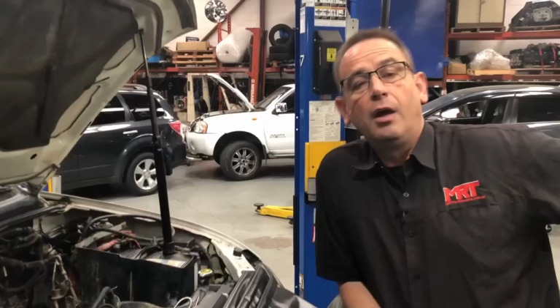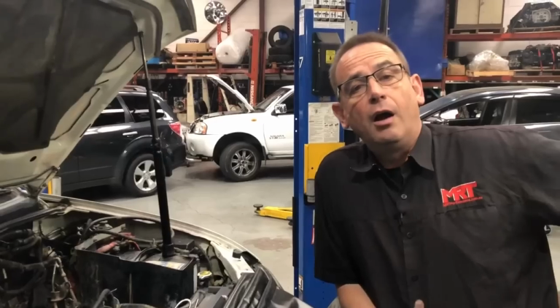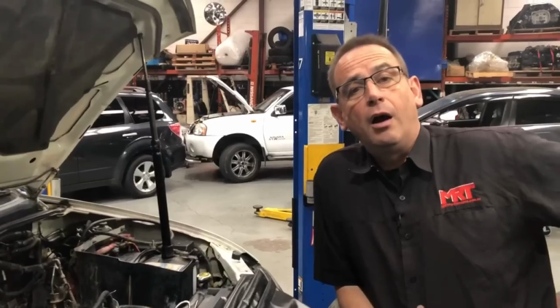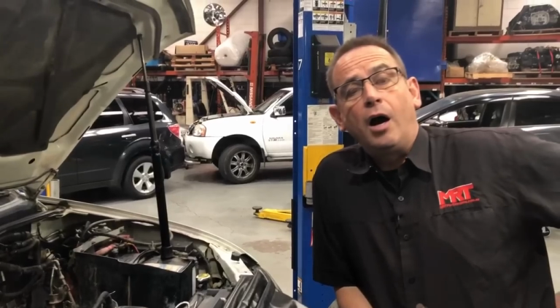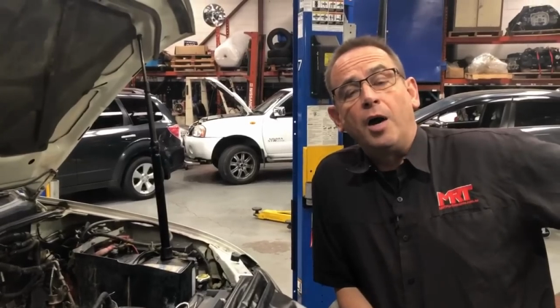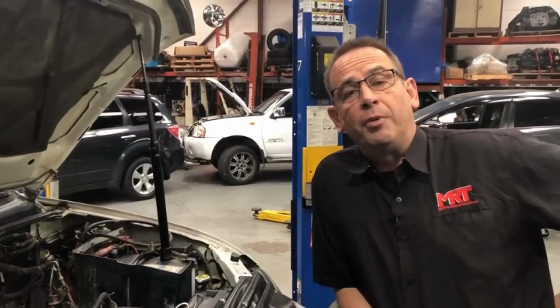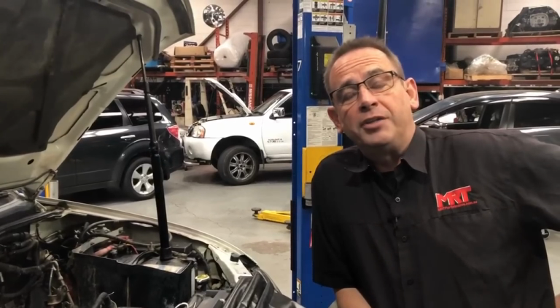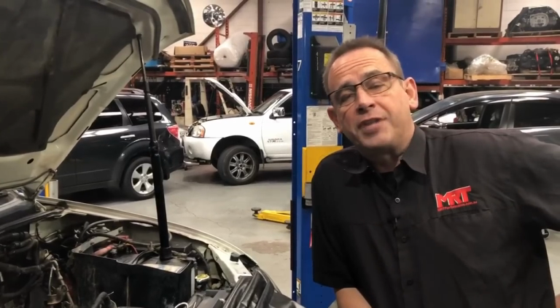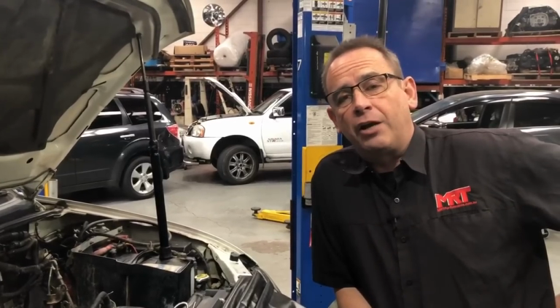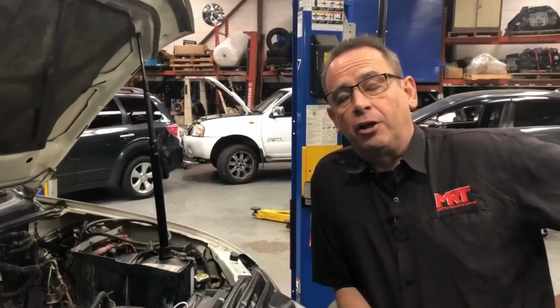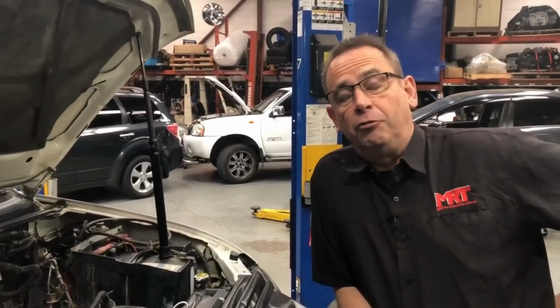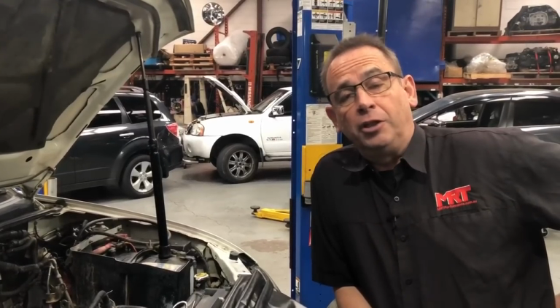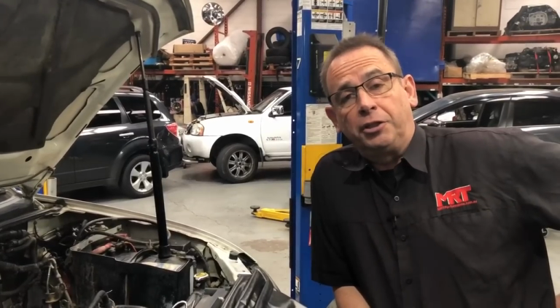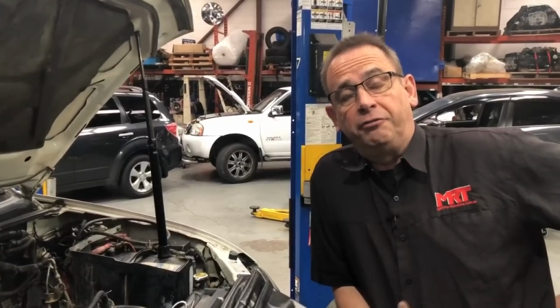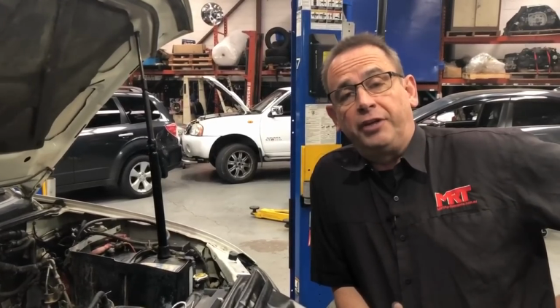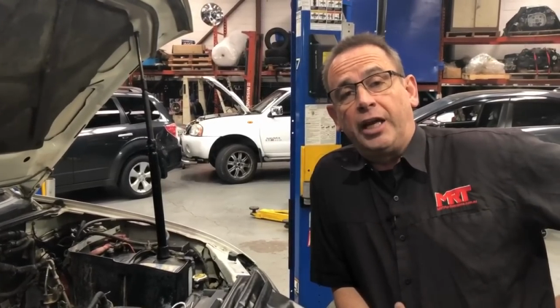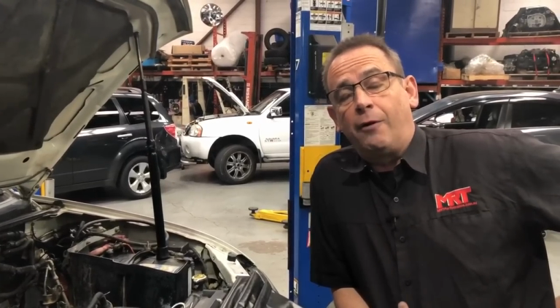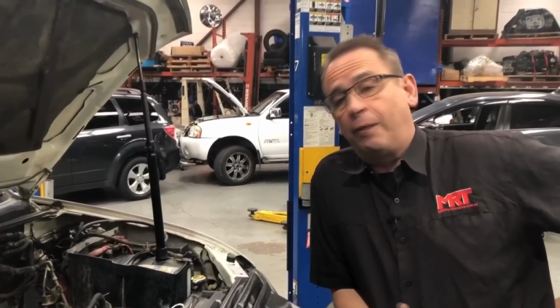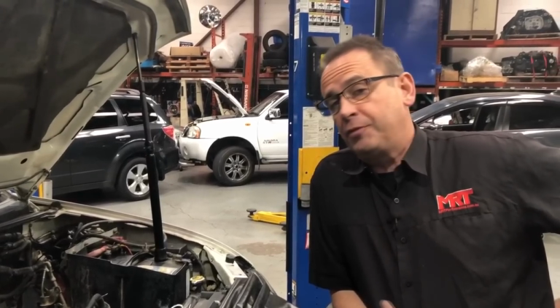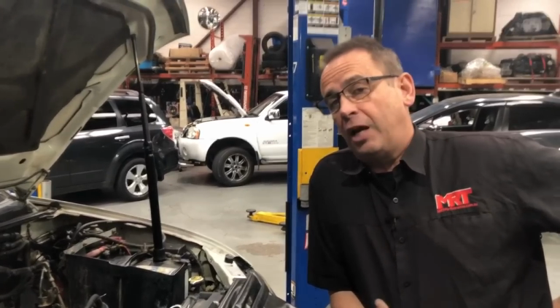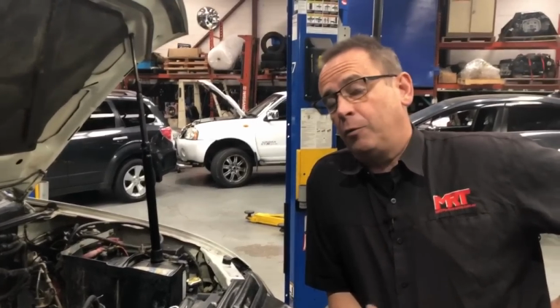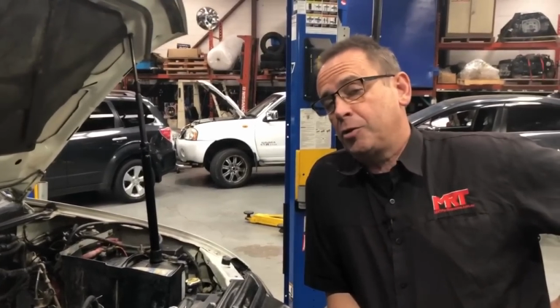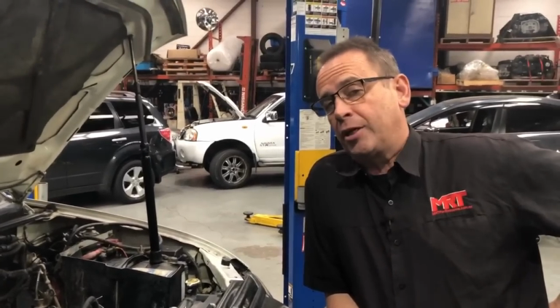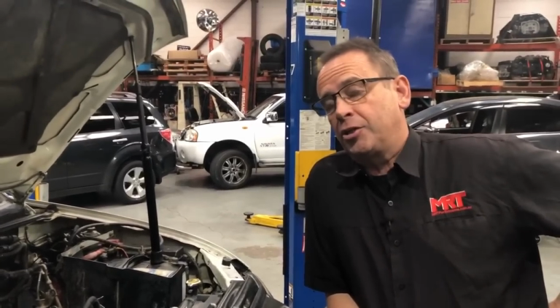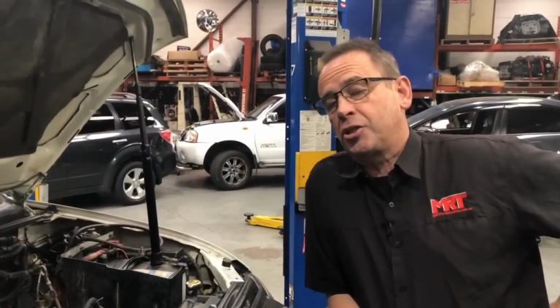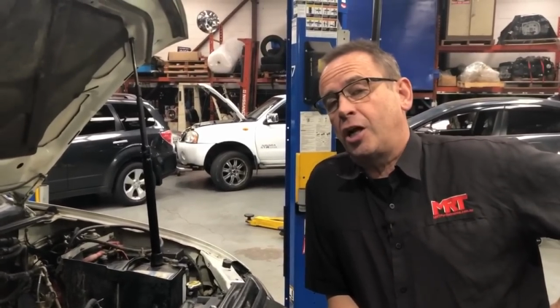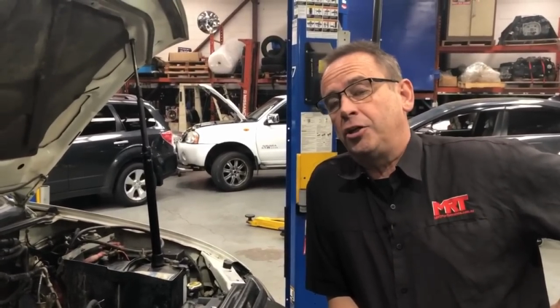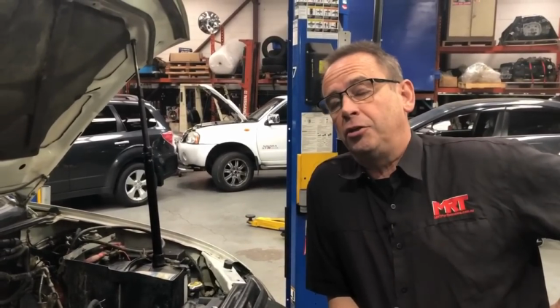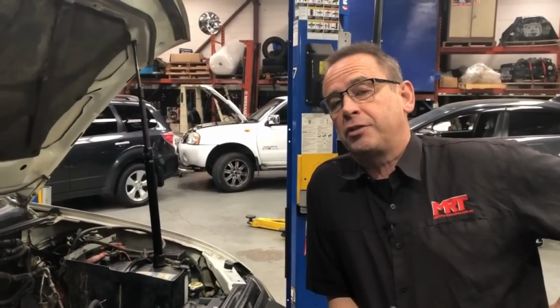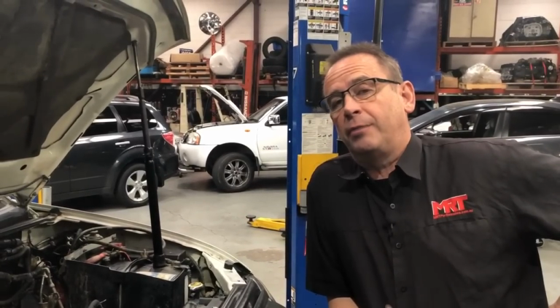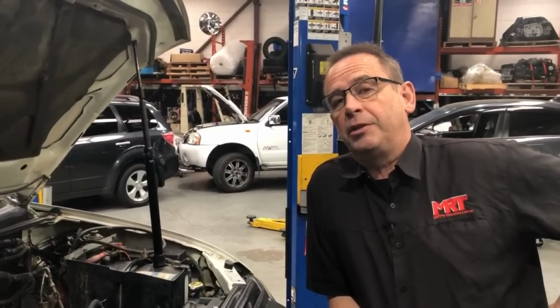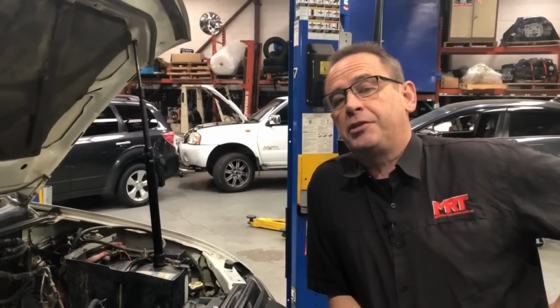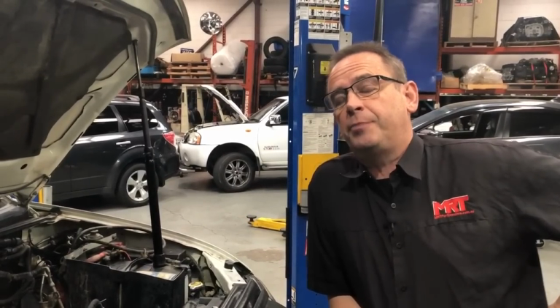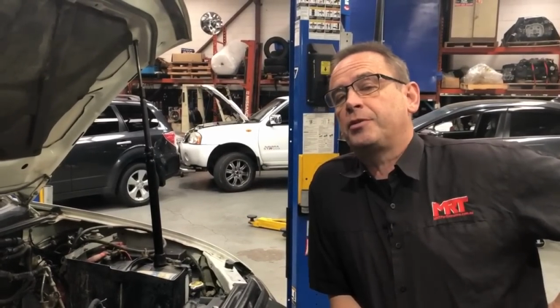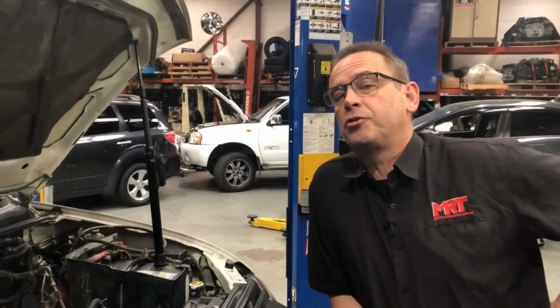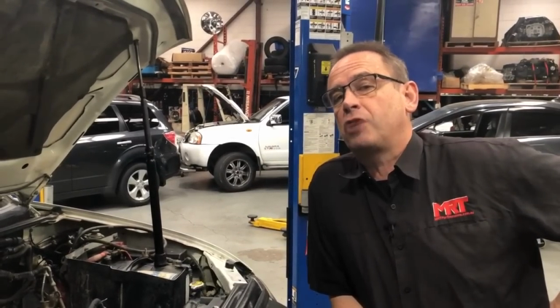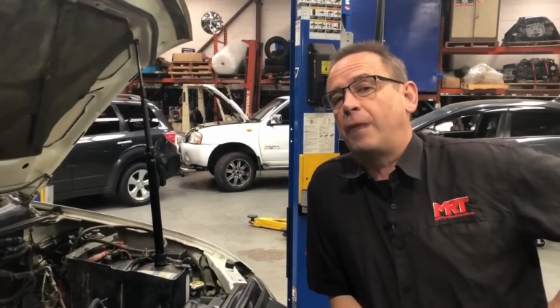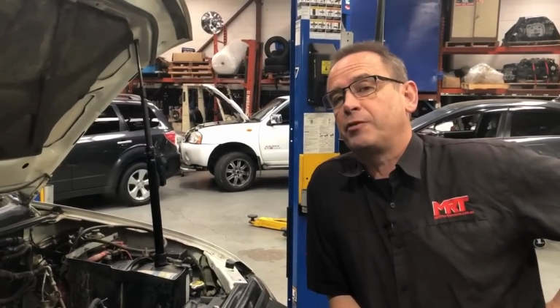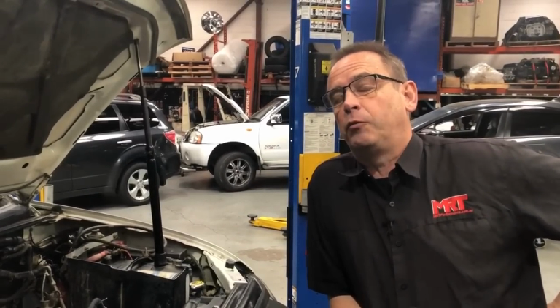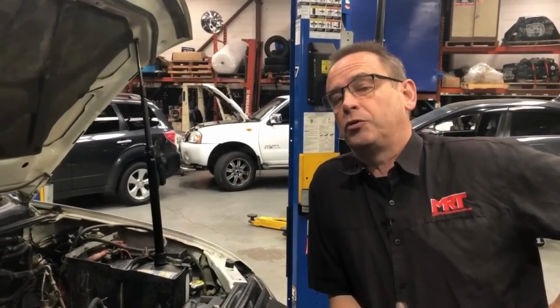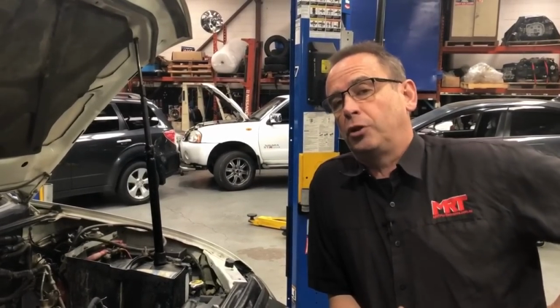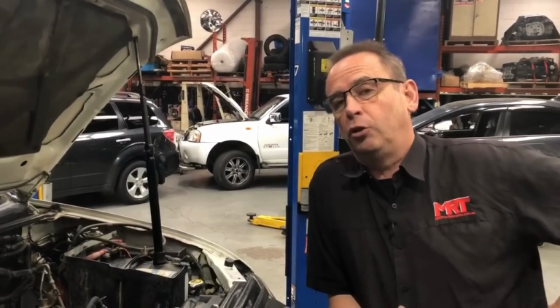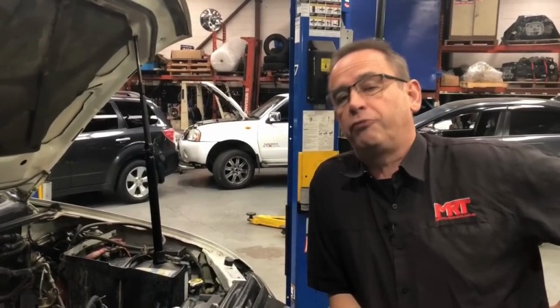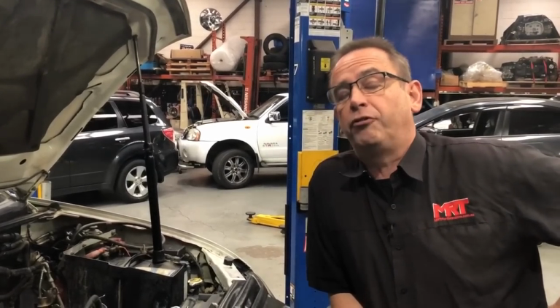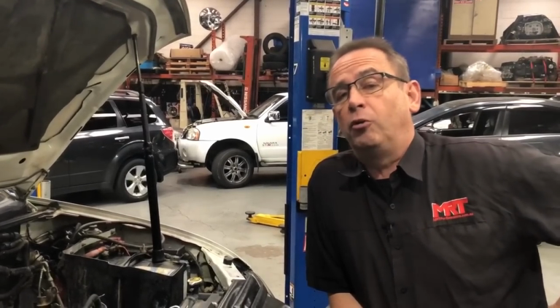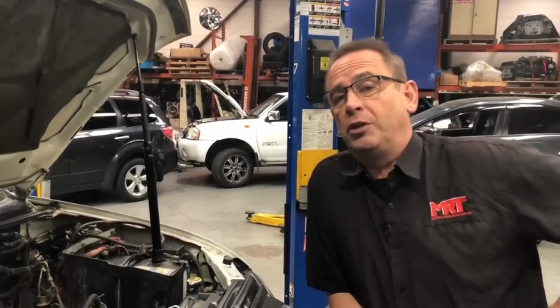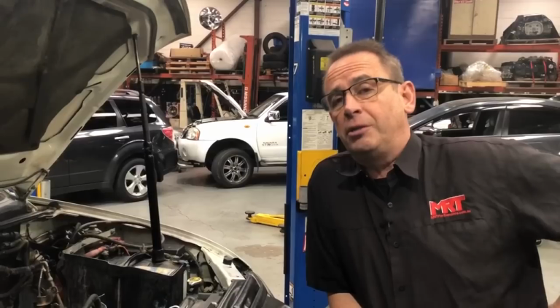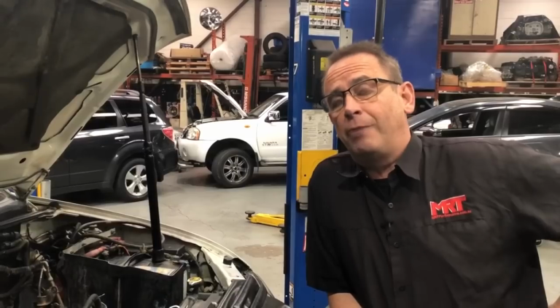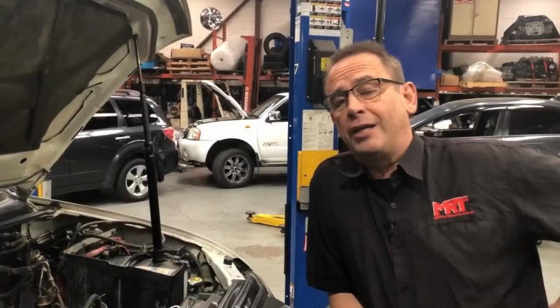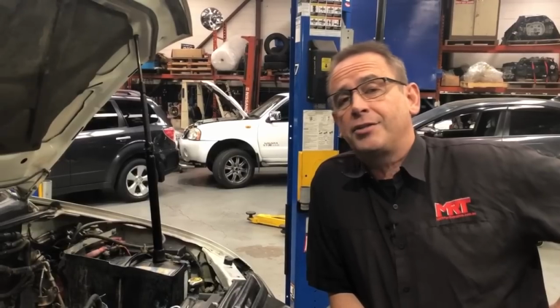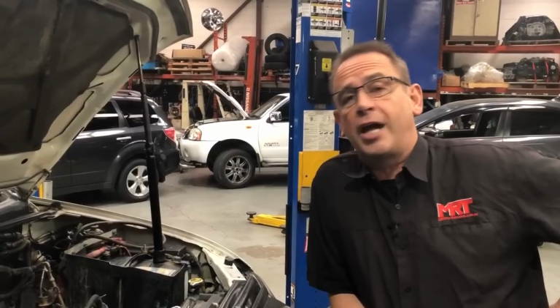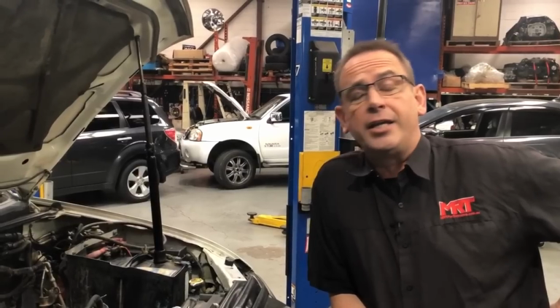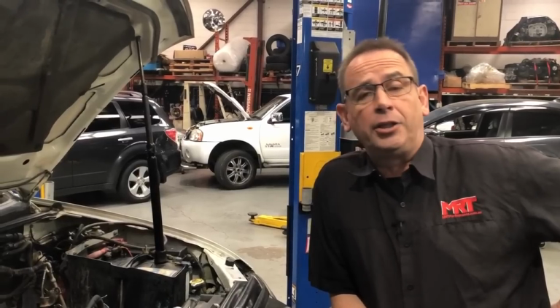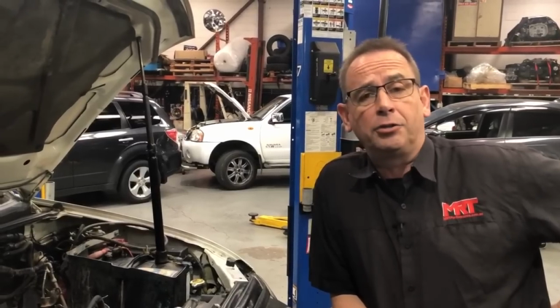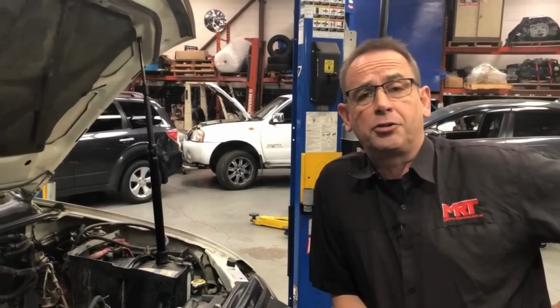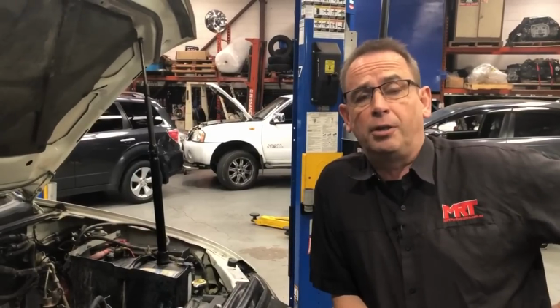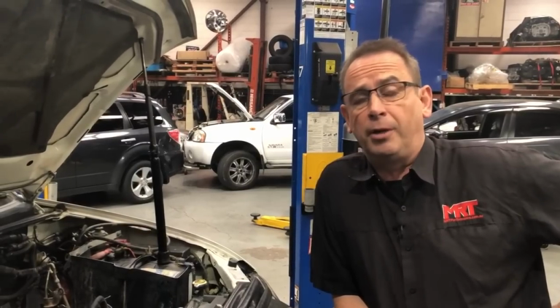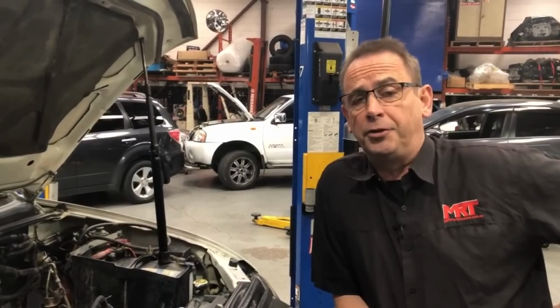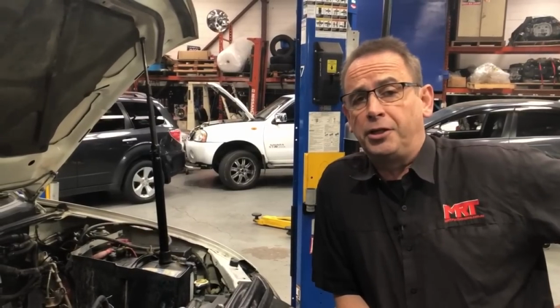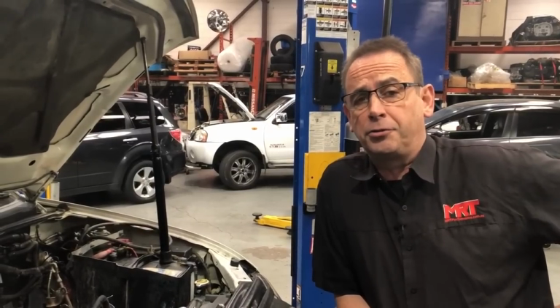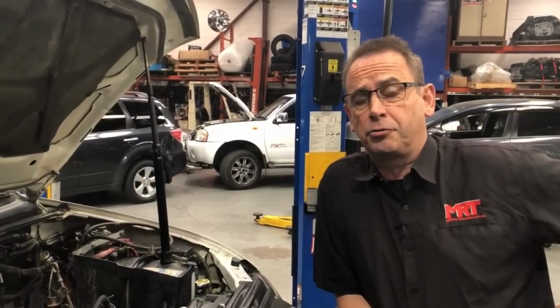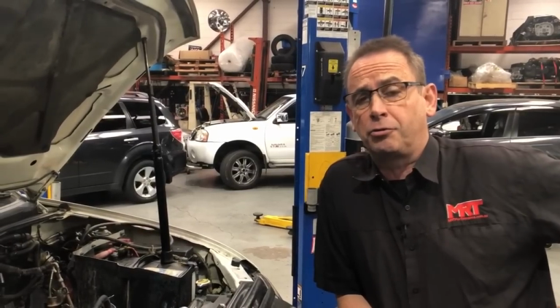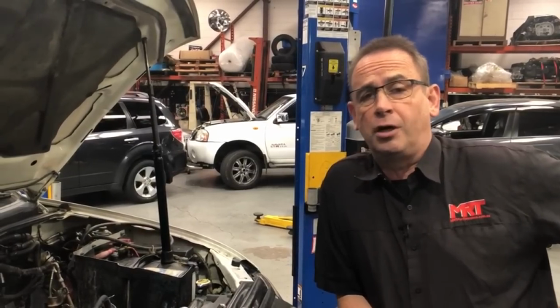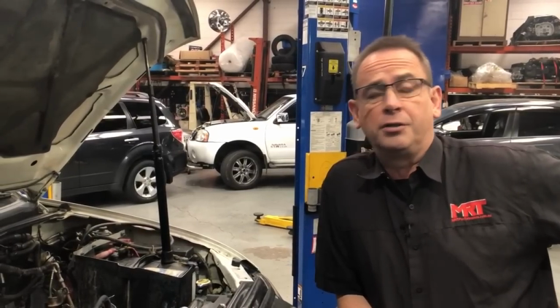Hi, I'm Brad. Today I've got a really good video update, where we're going to show you some of the tips and traps of what to look for when you're maintaining your turbo diesel Triton.